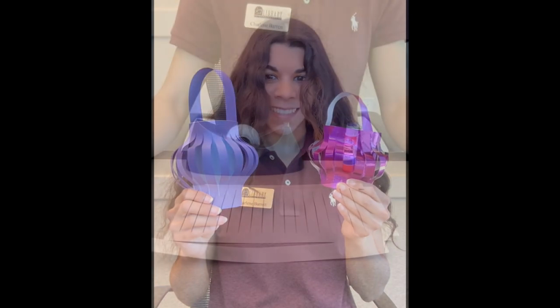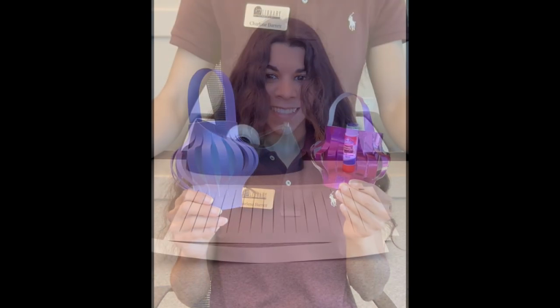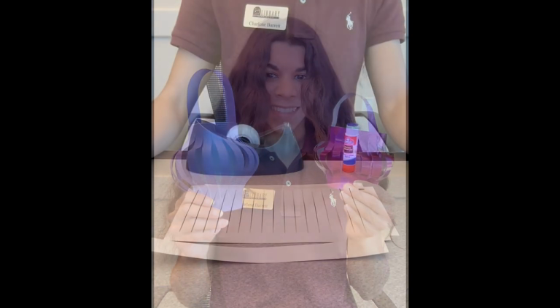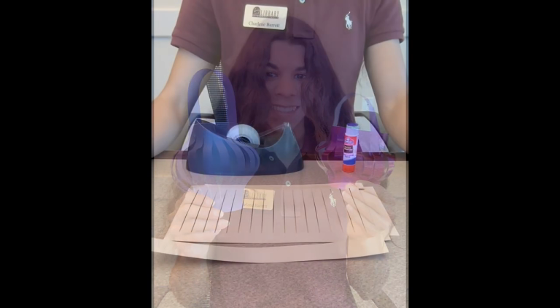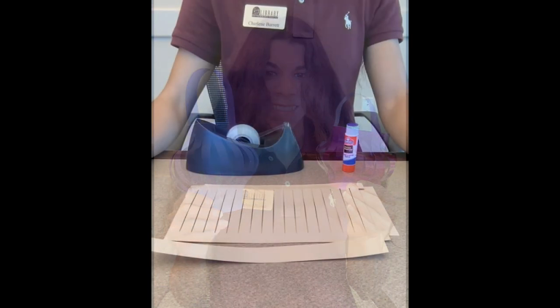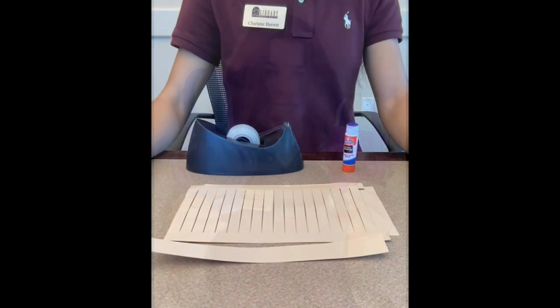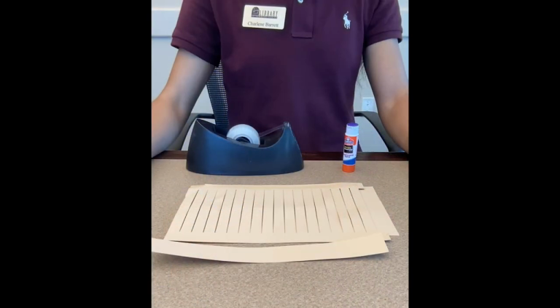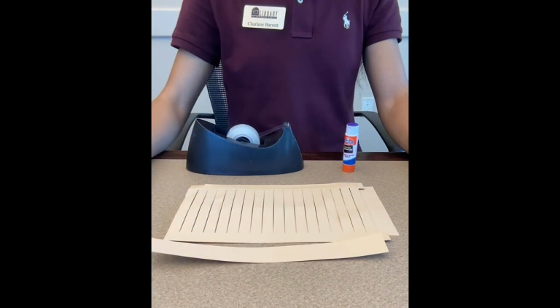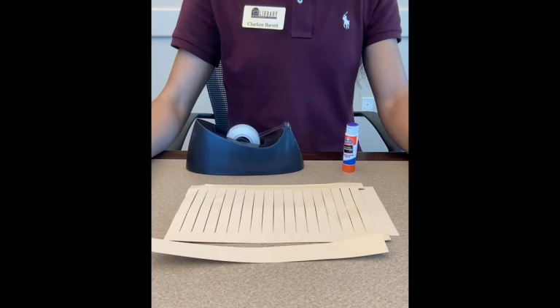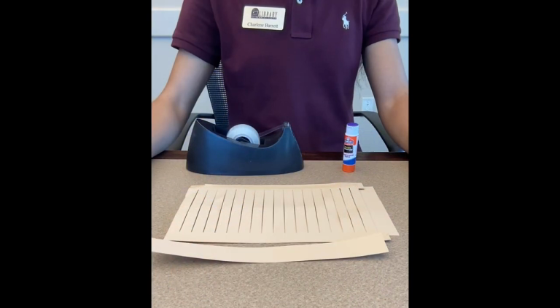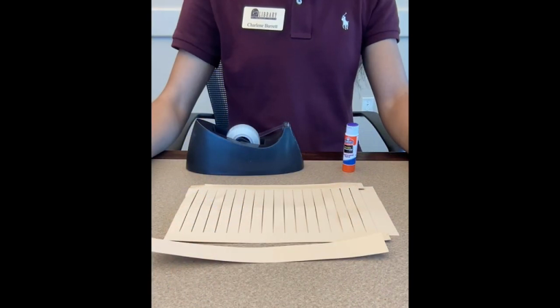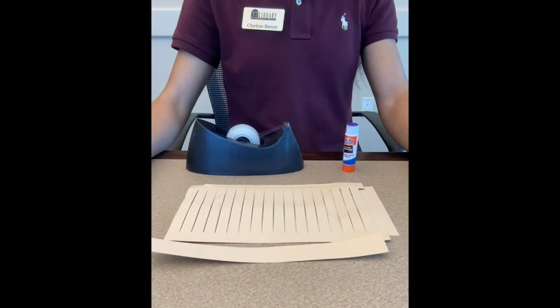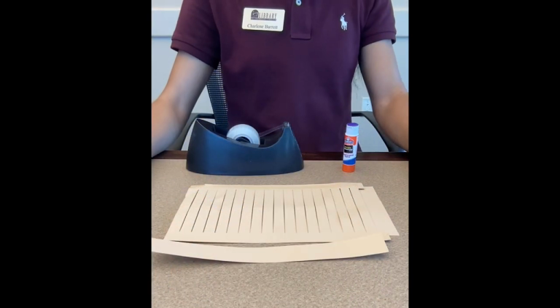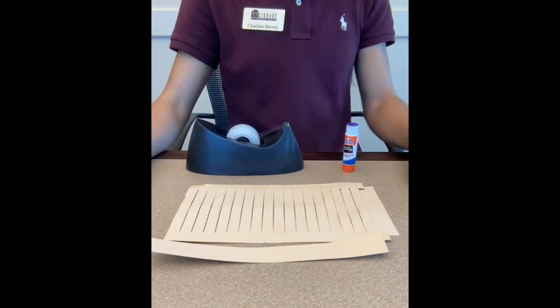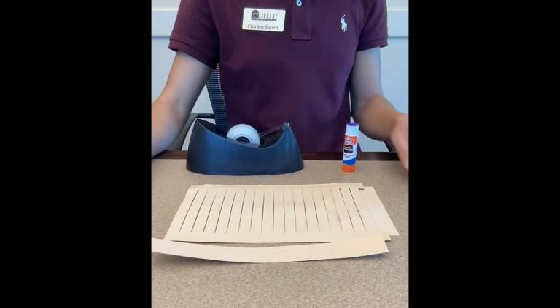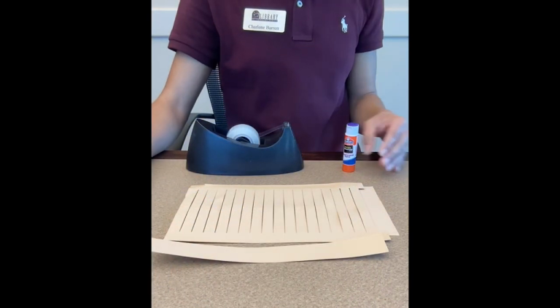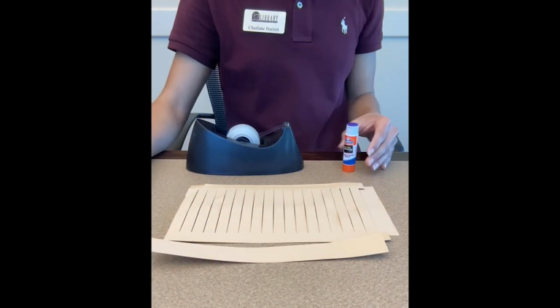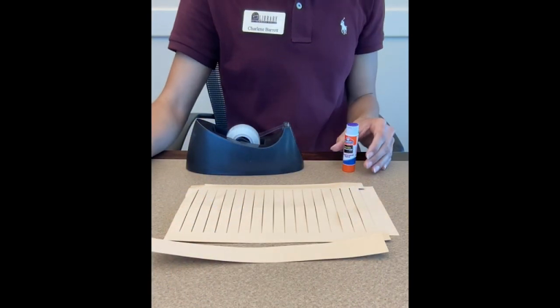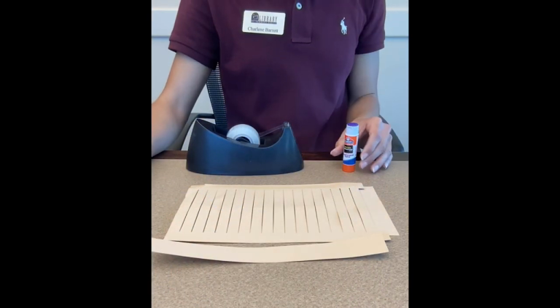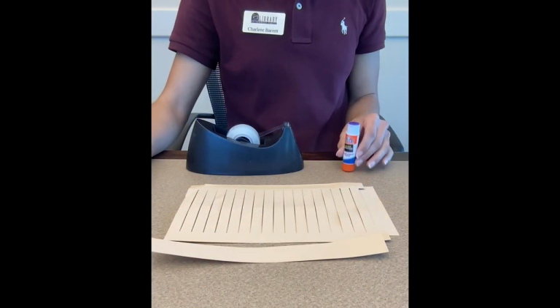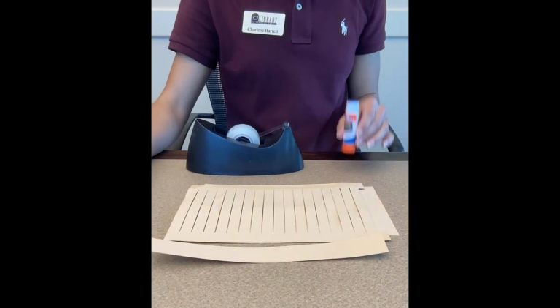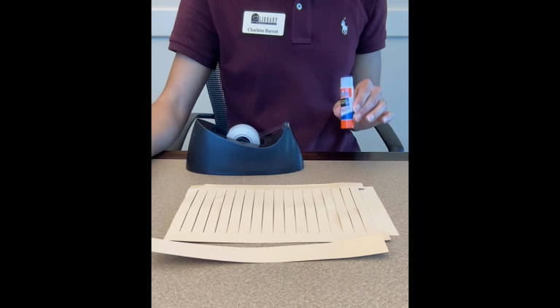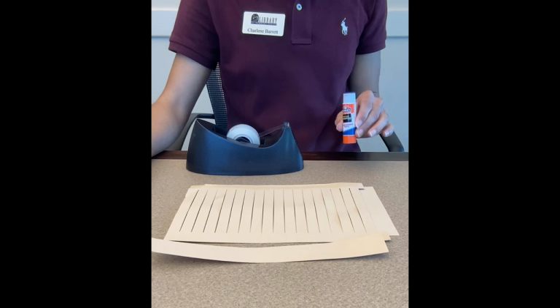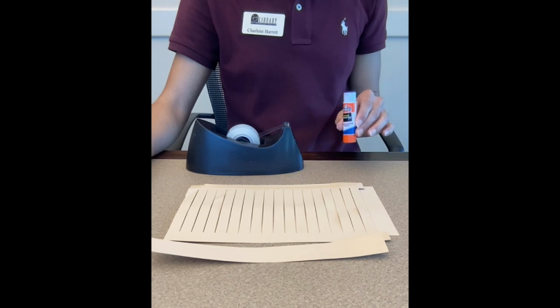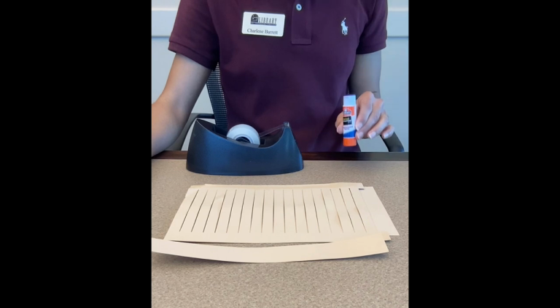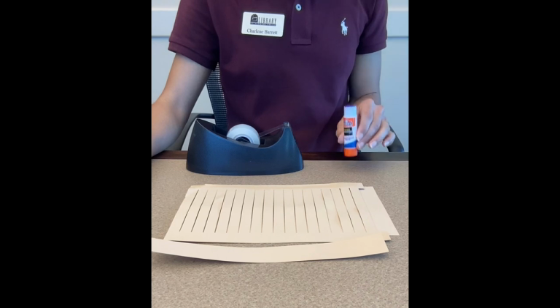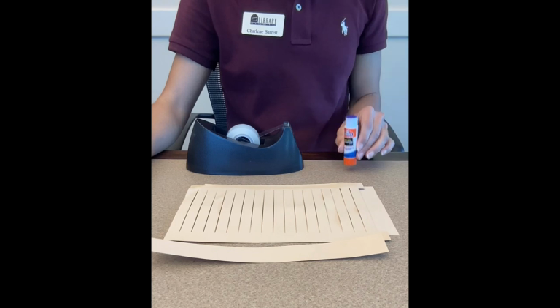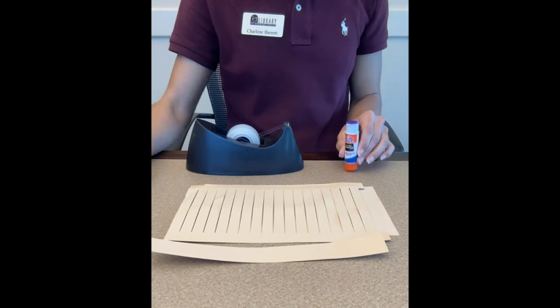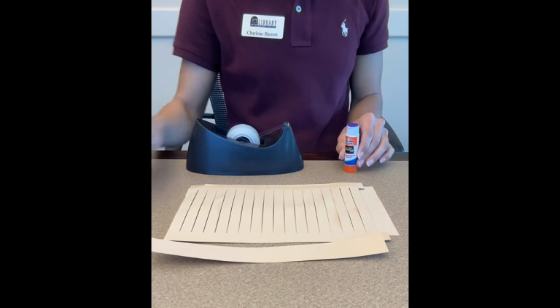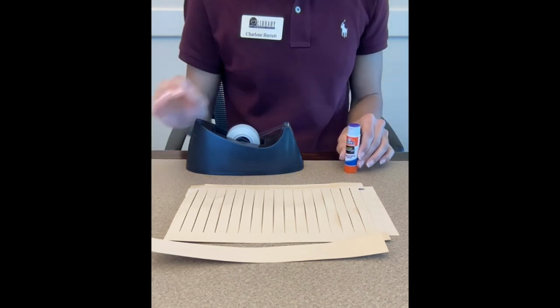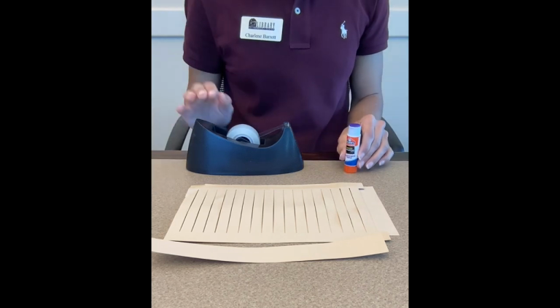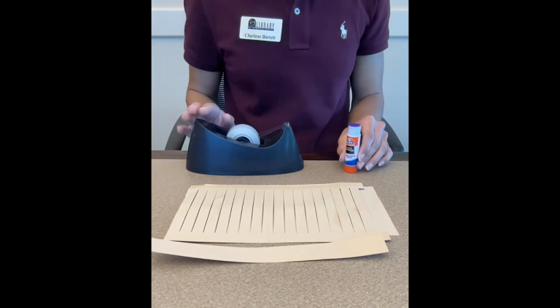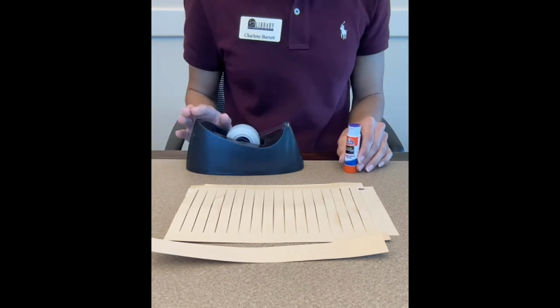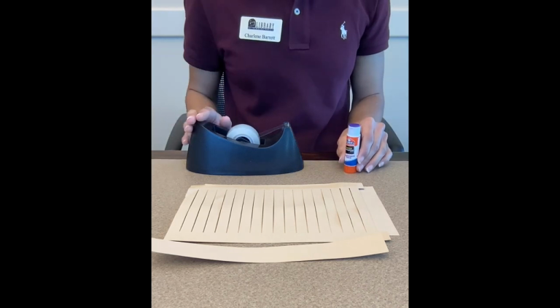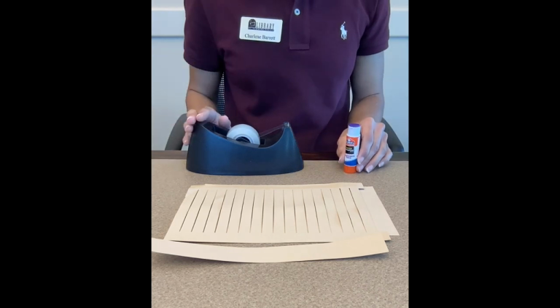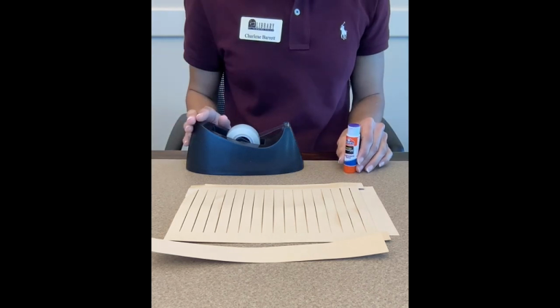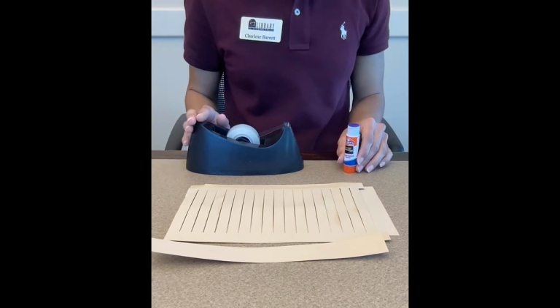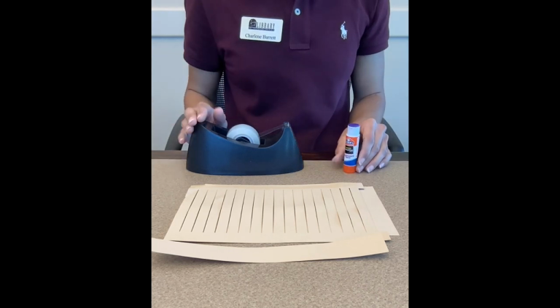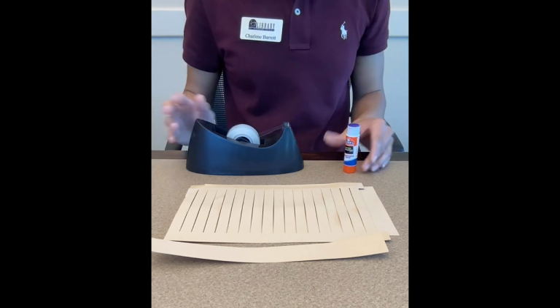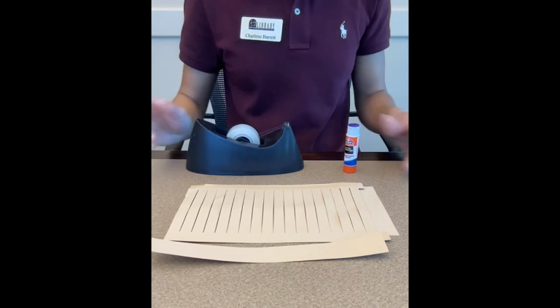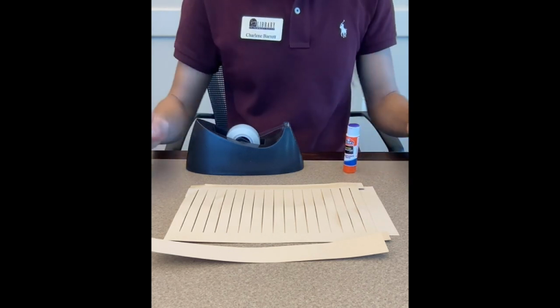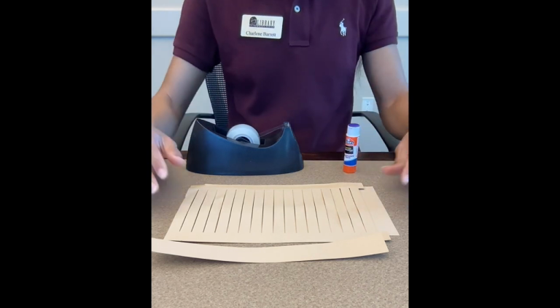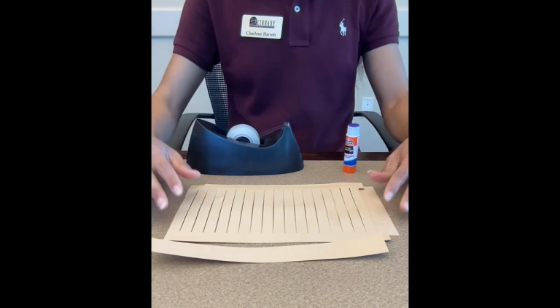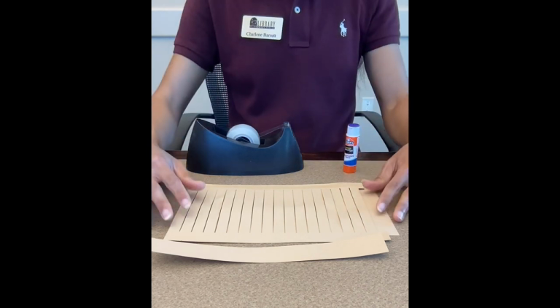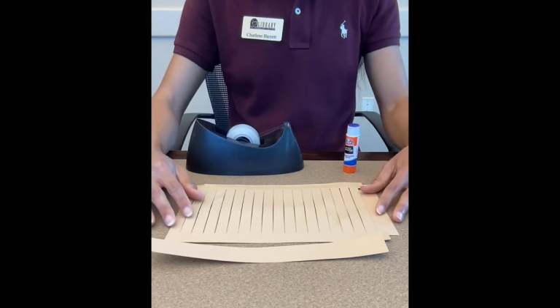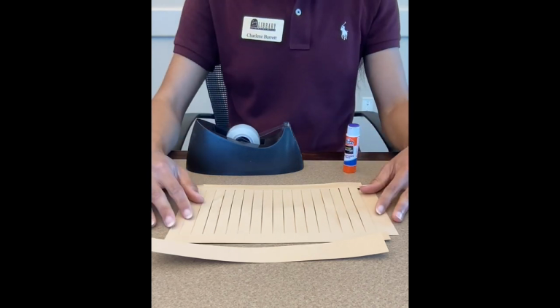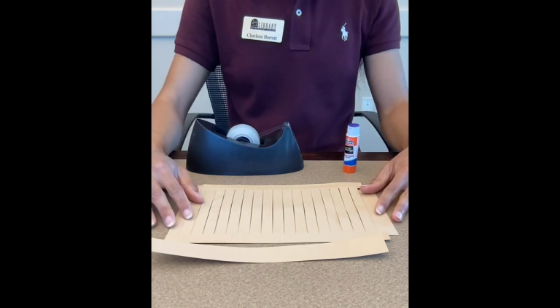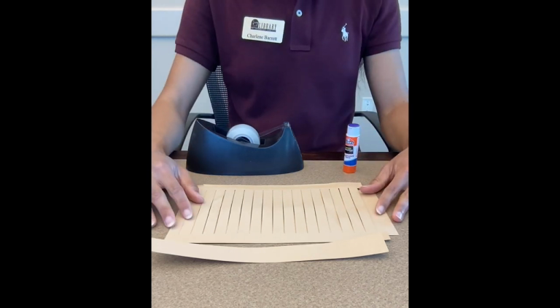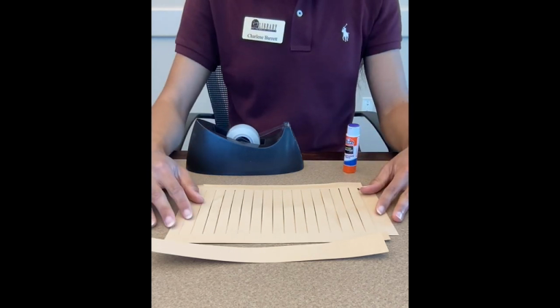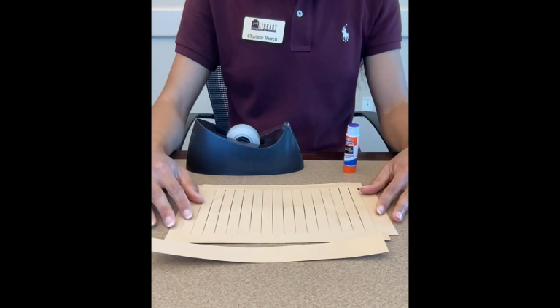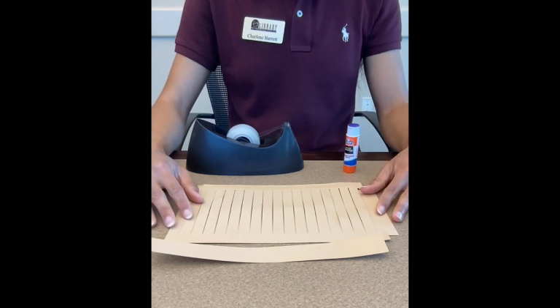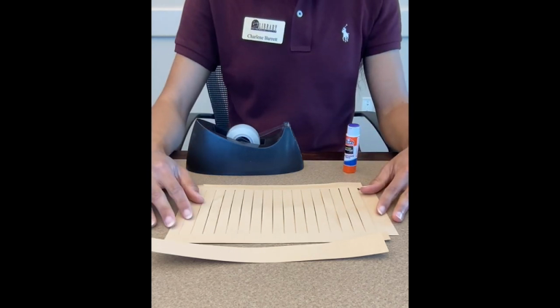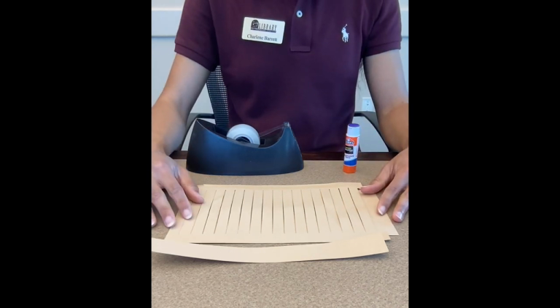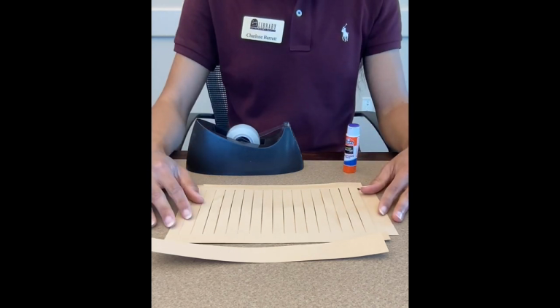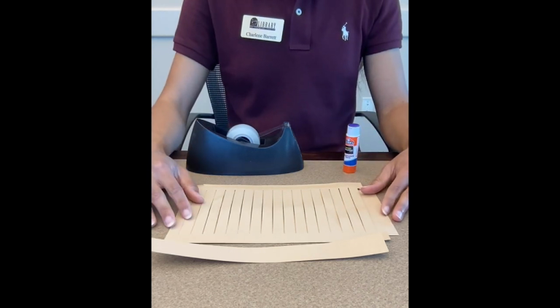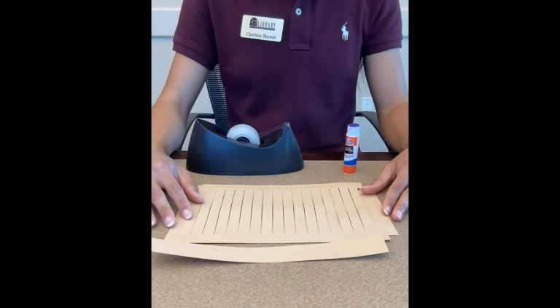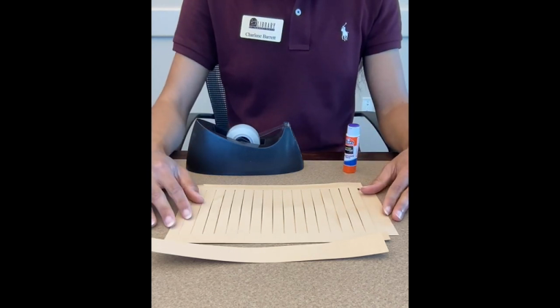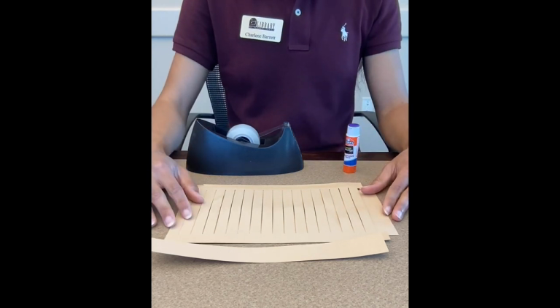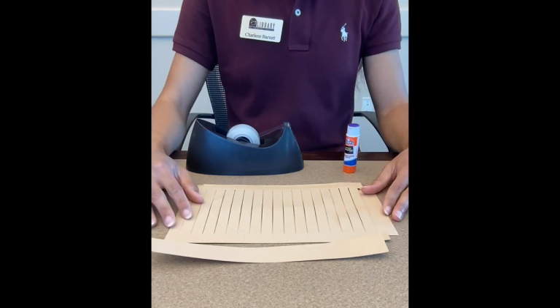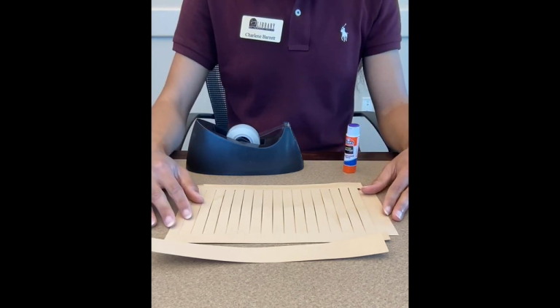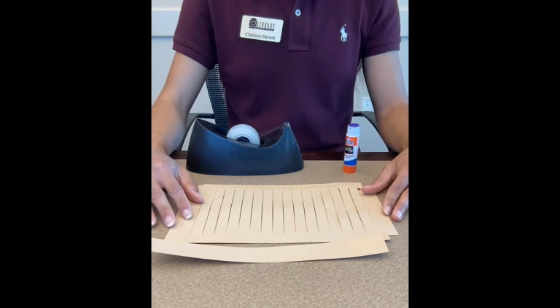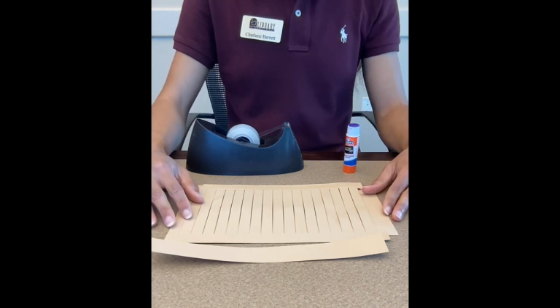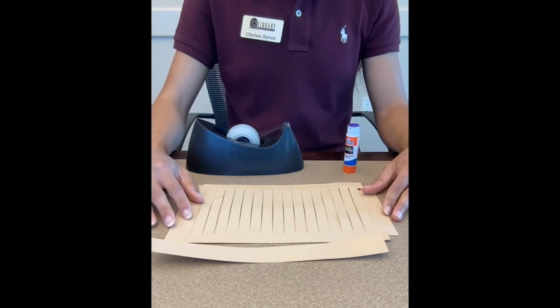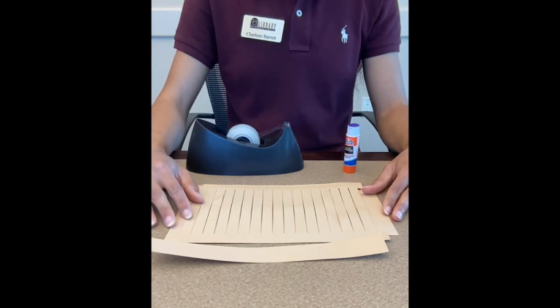The supplies you are going to need are a glue stick, some tape, and a Chinese New Year lantern template.